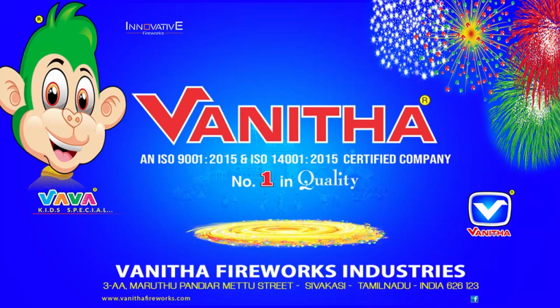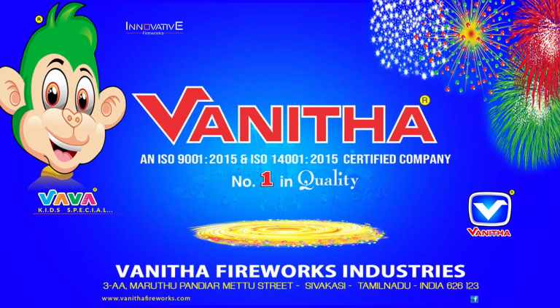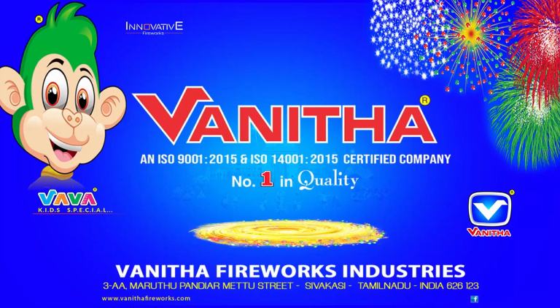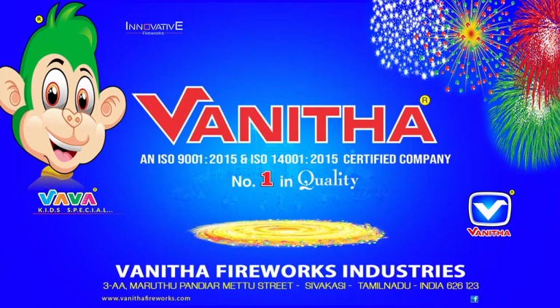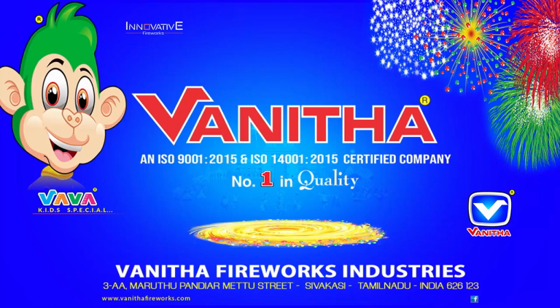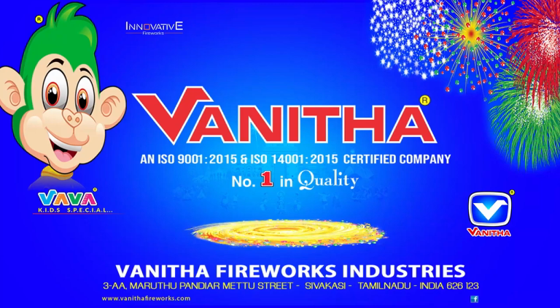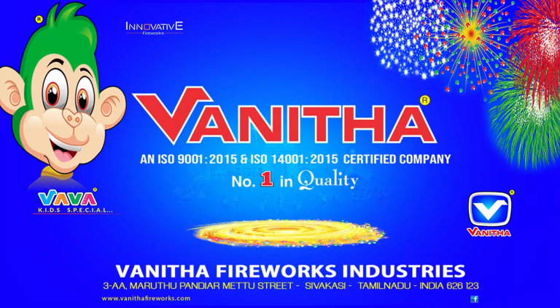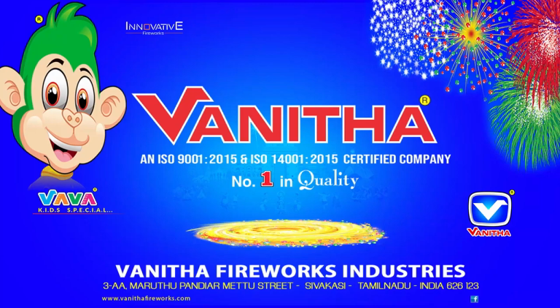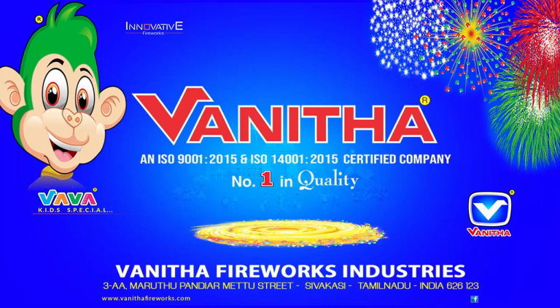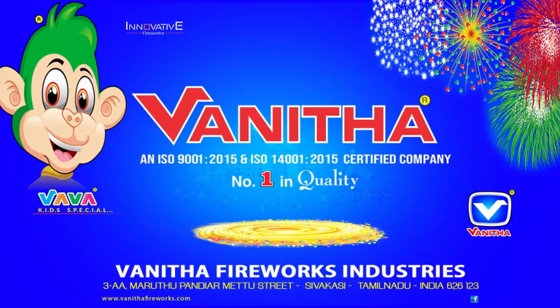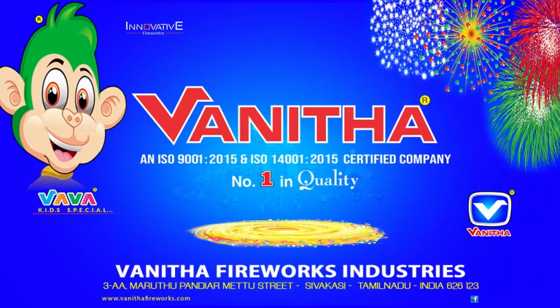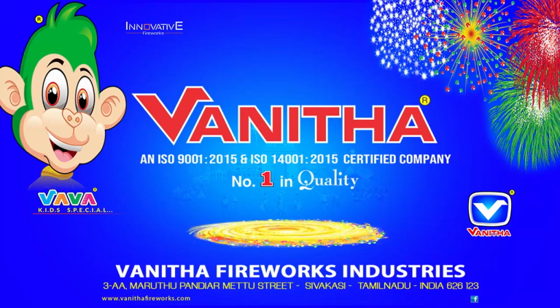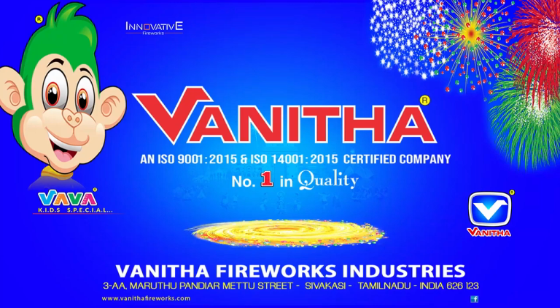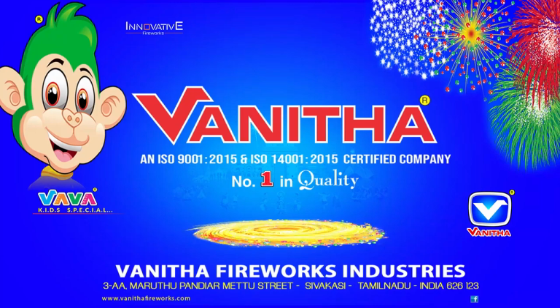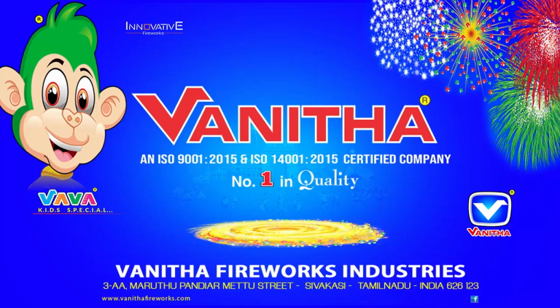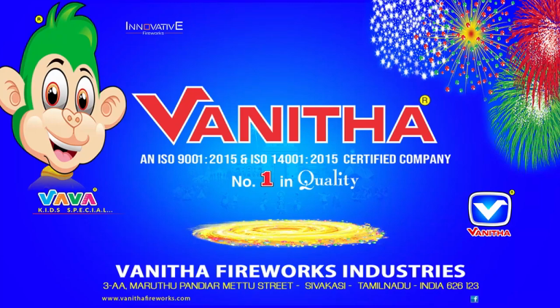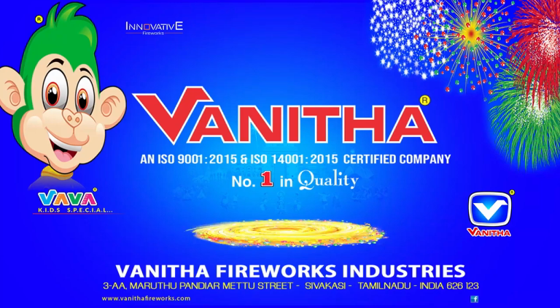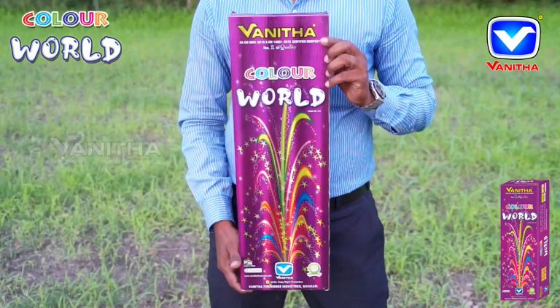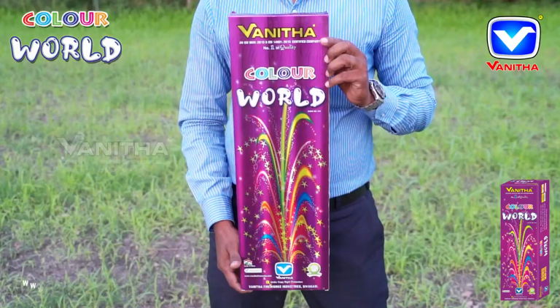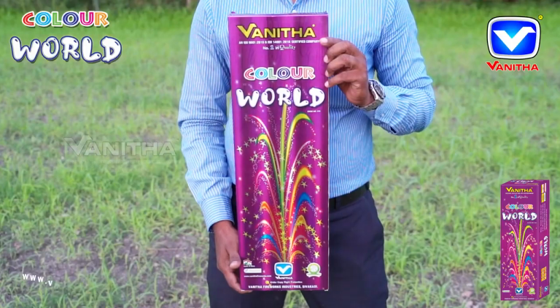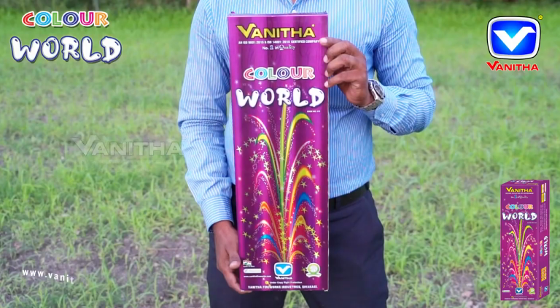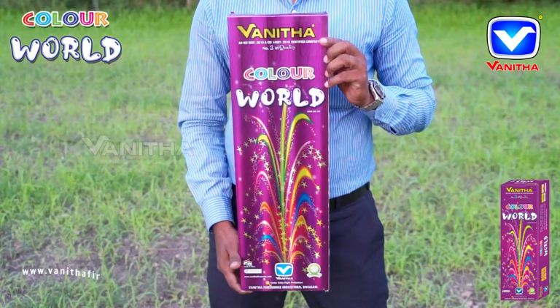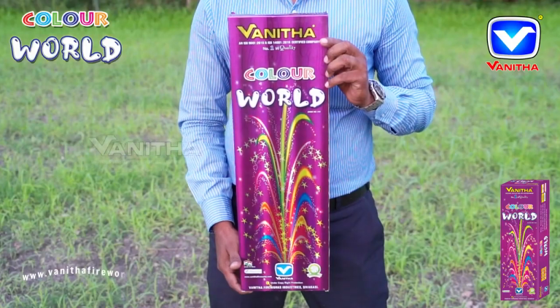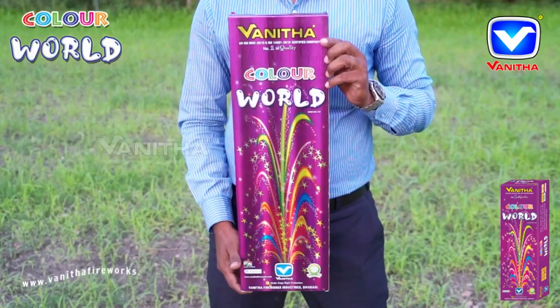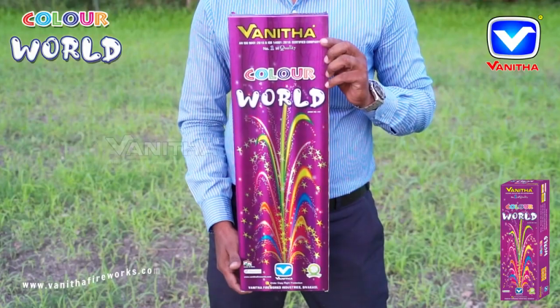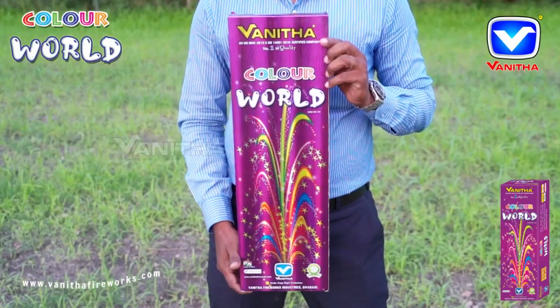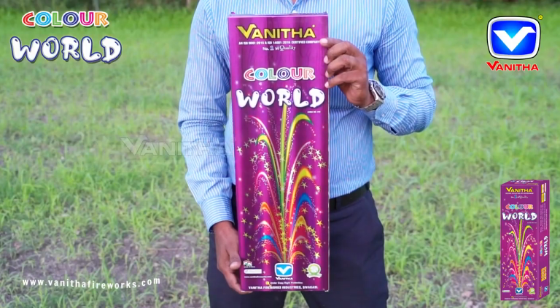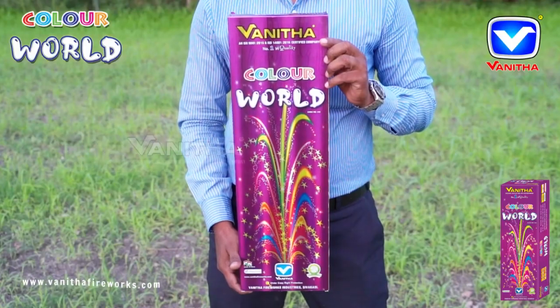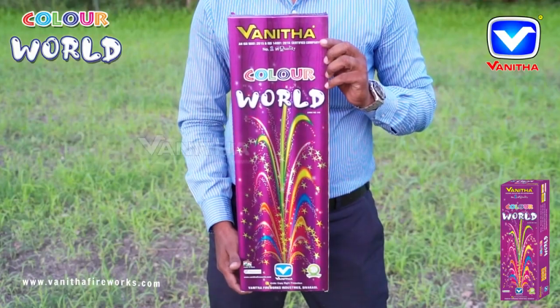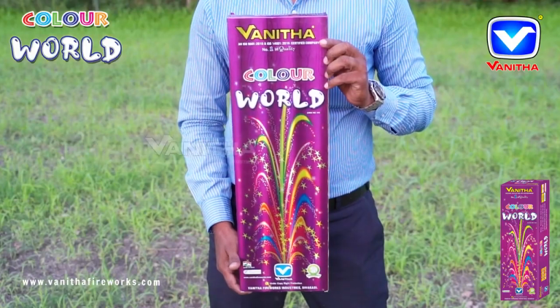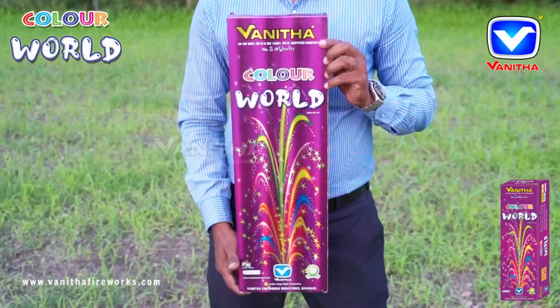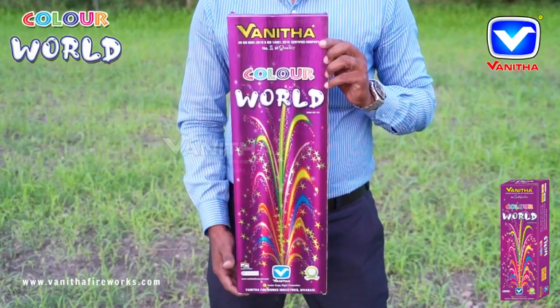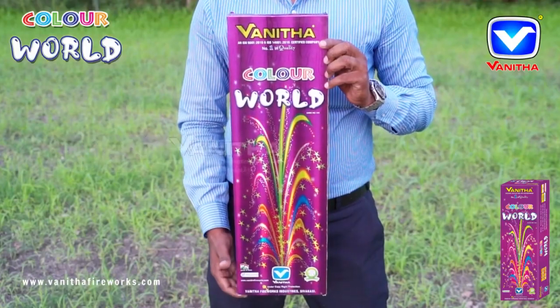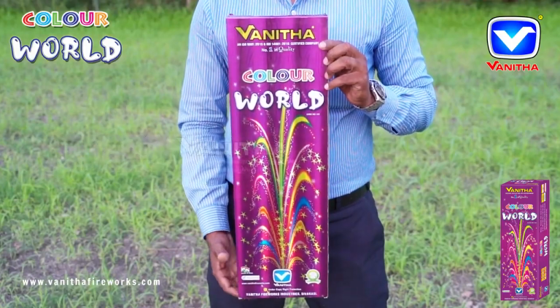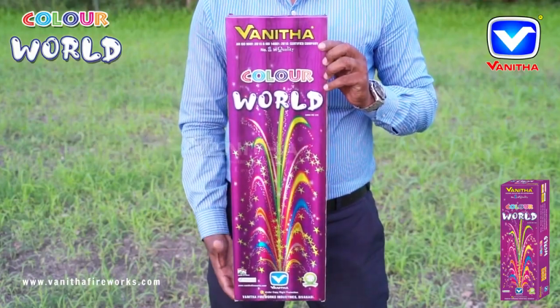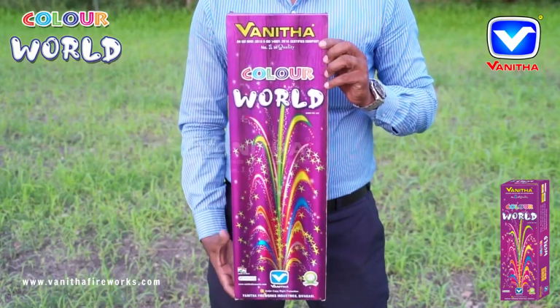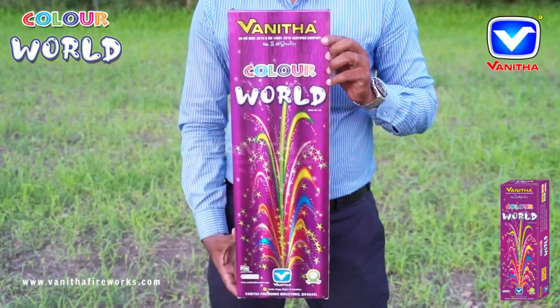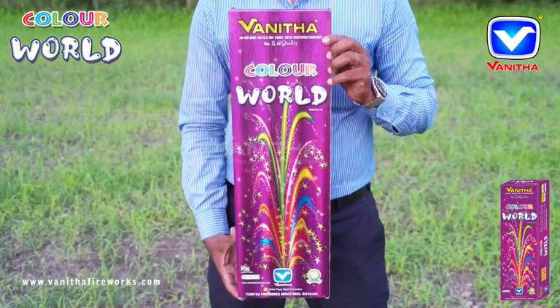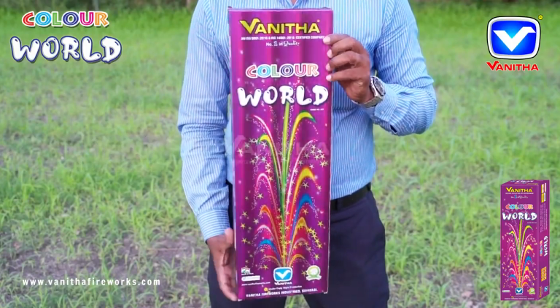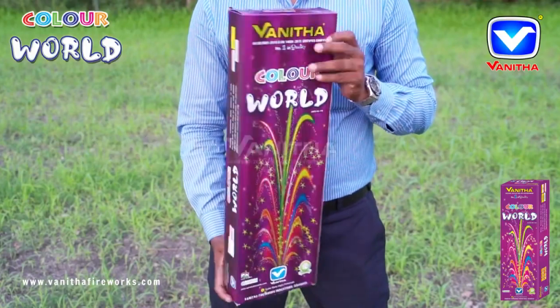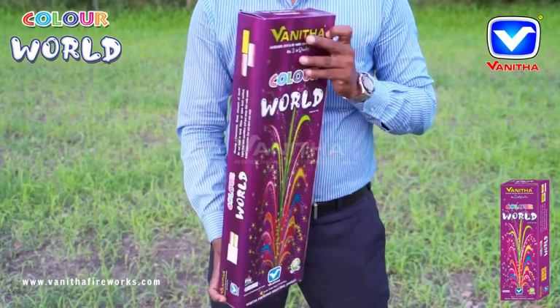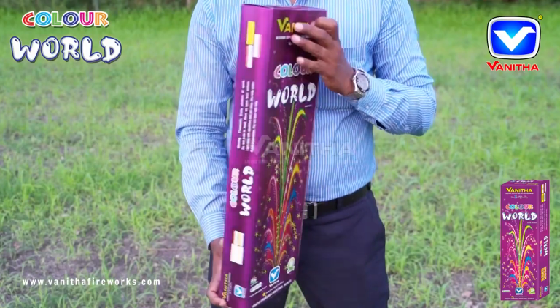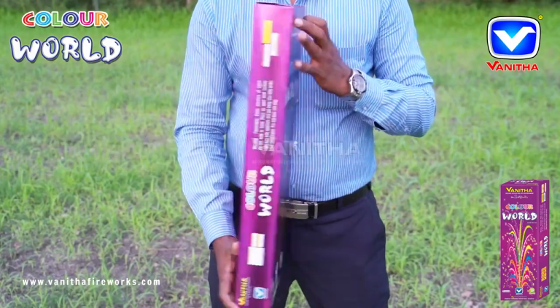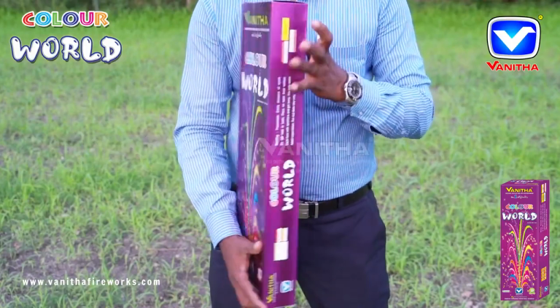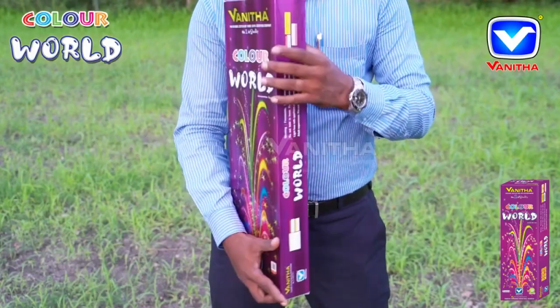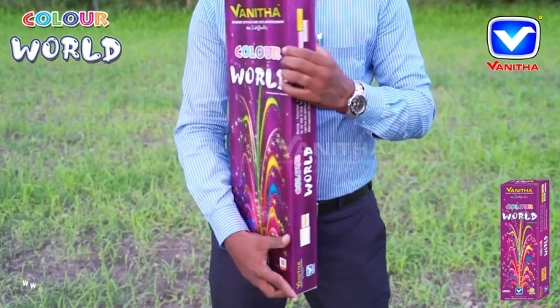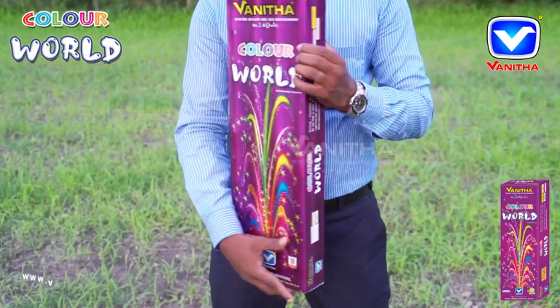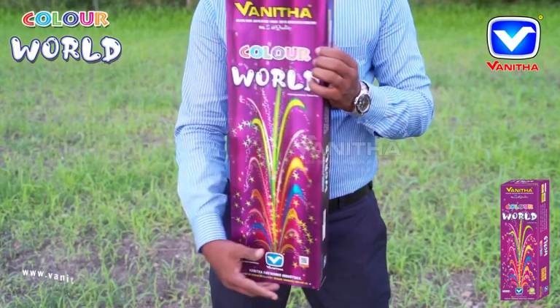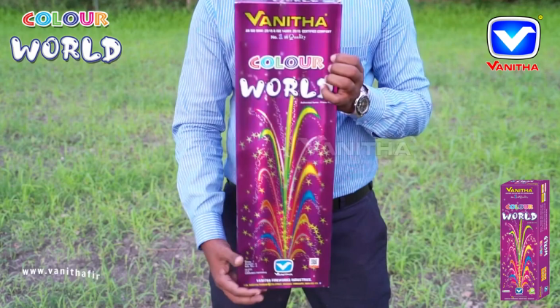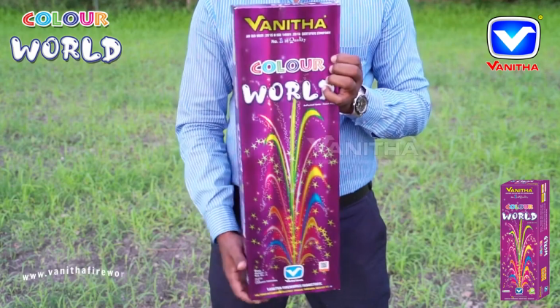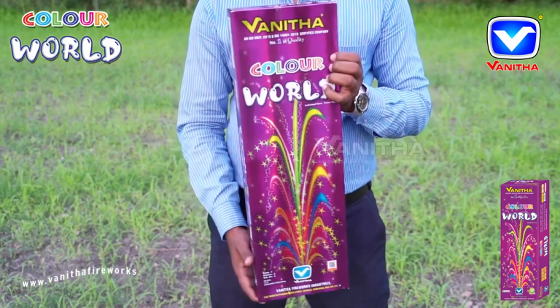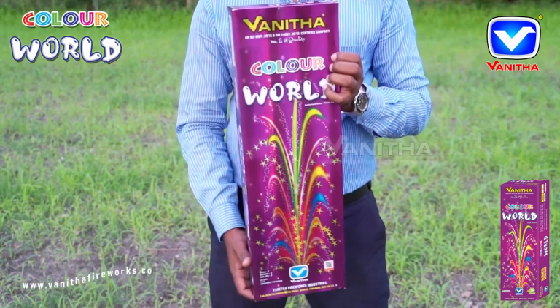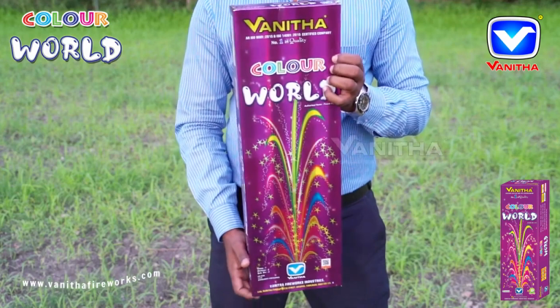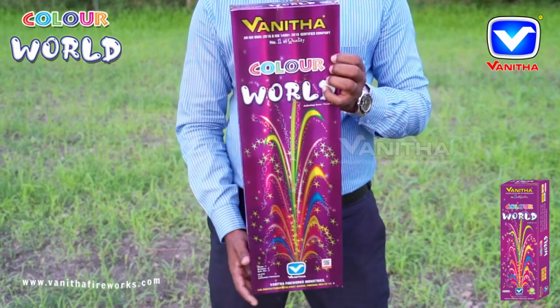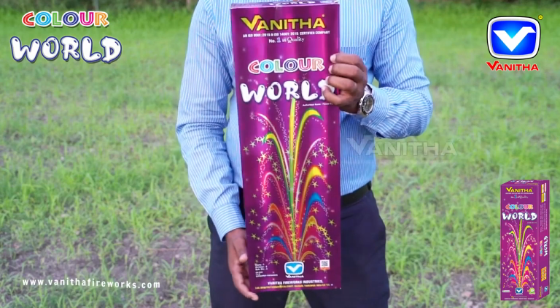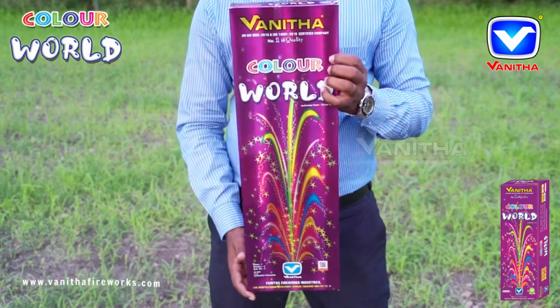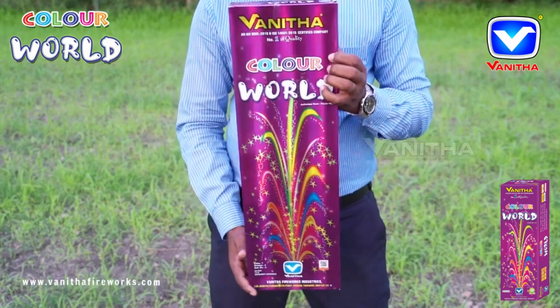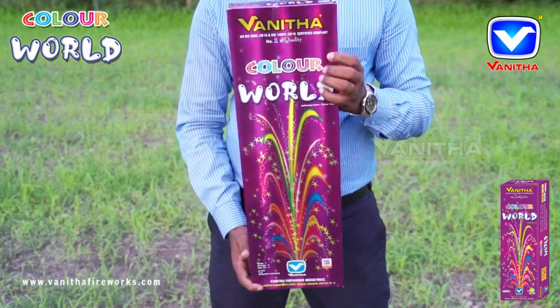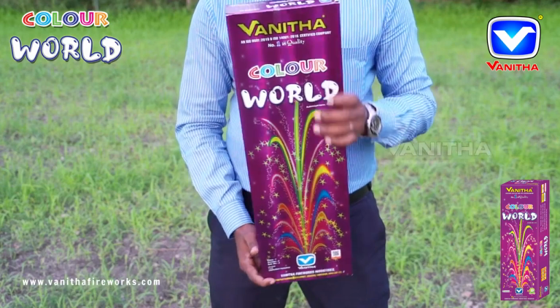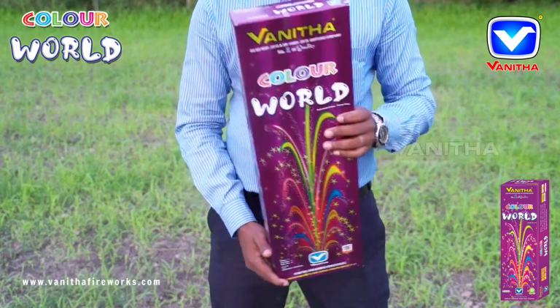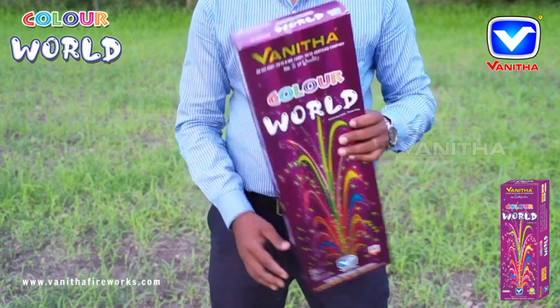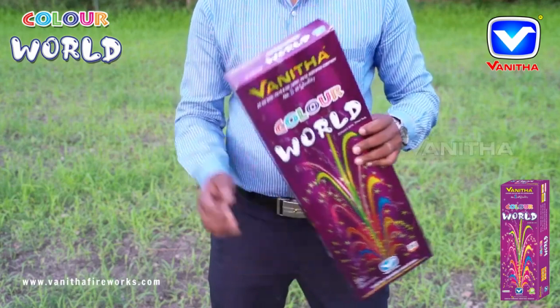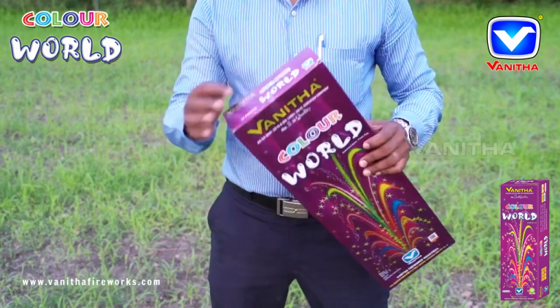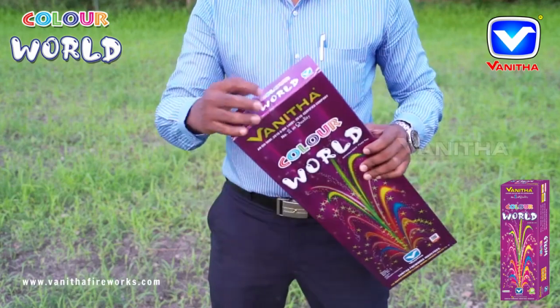Vanita Fireworks Color World. It's a fountain with colorful stars effect, available in 10 pieces.